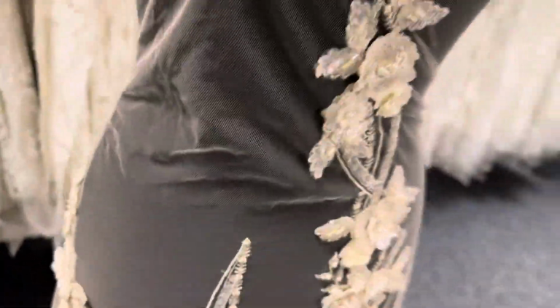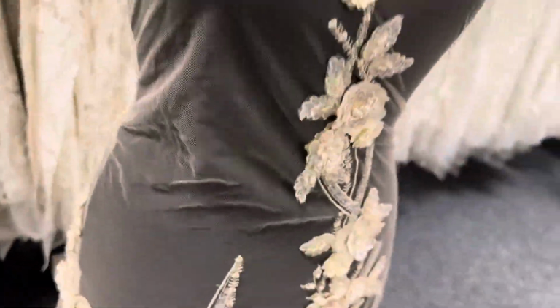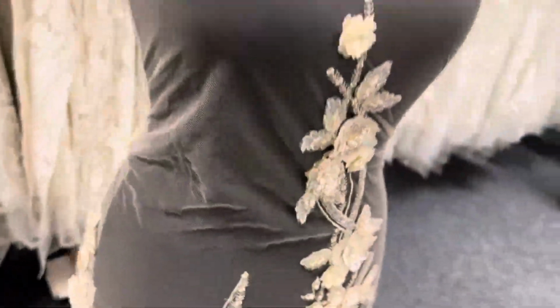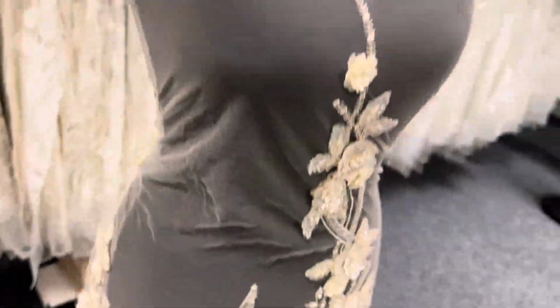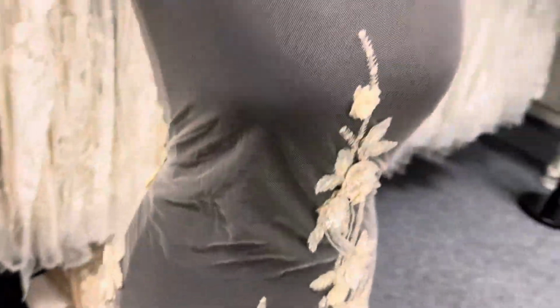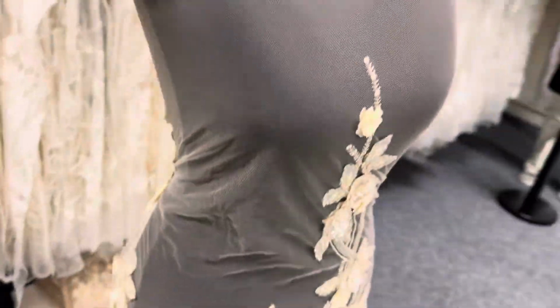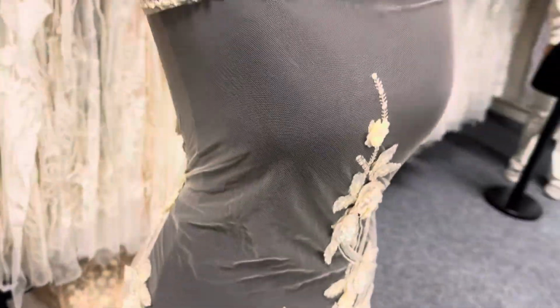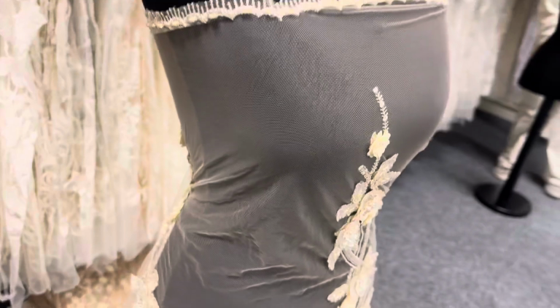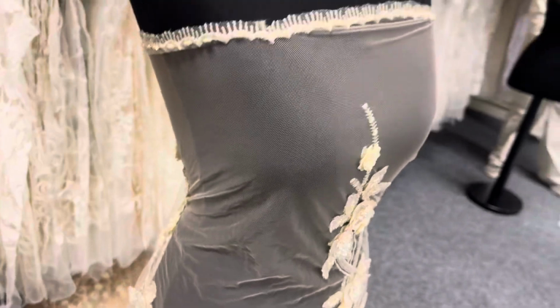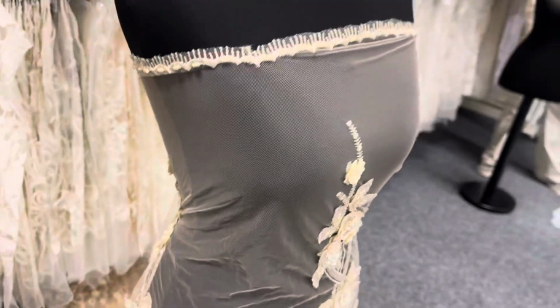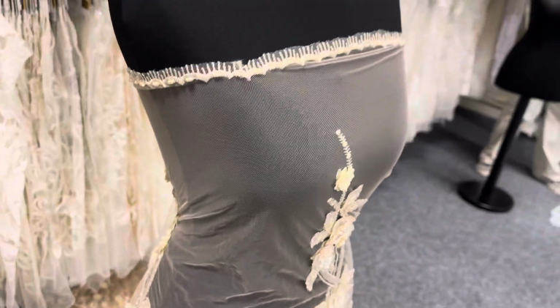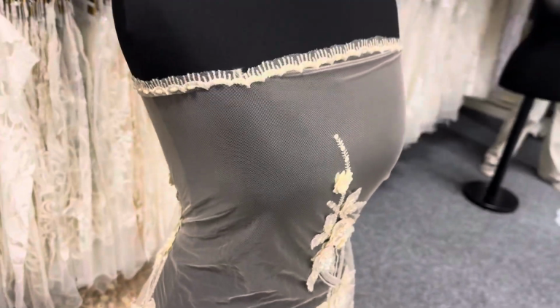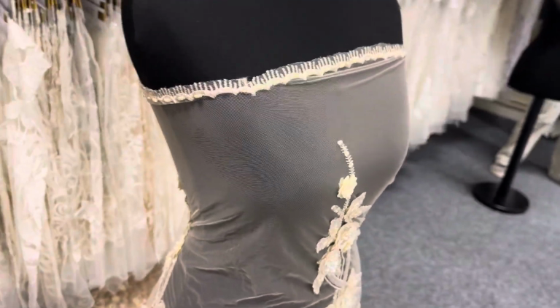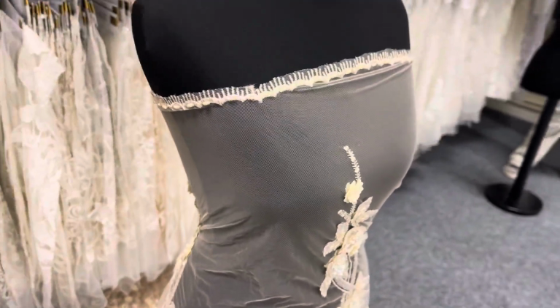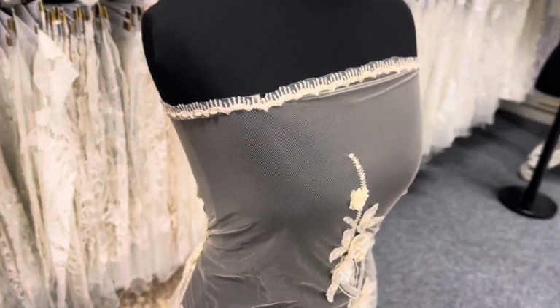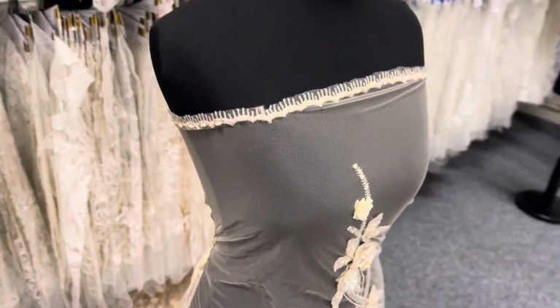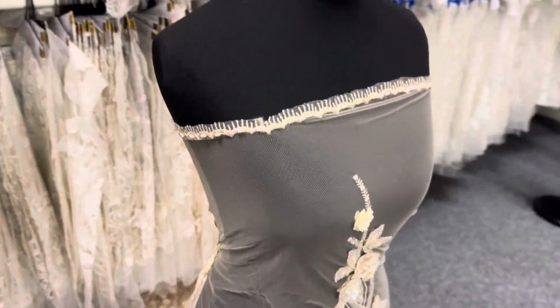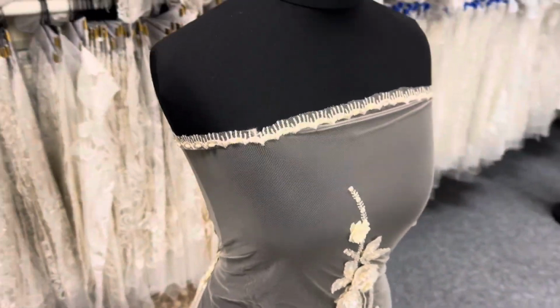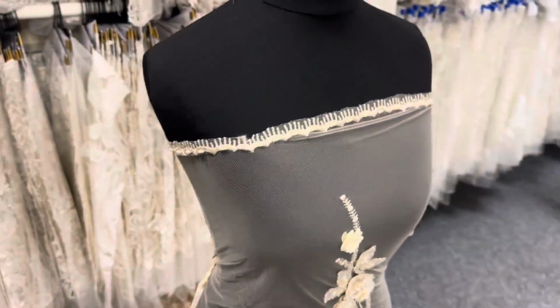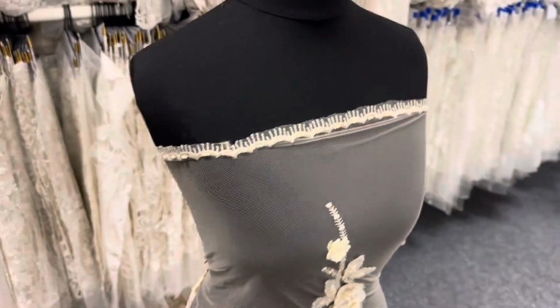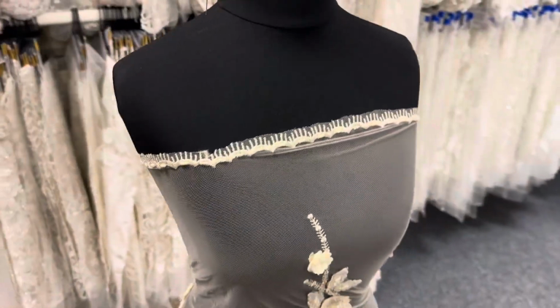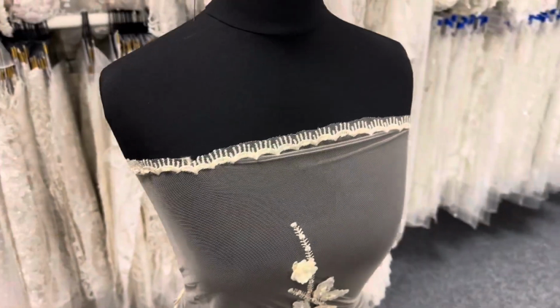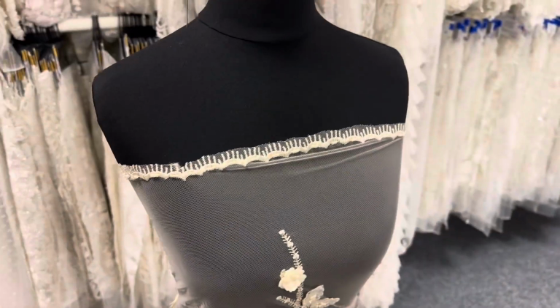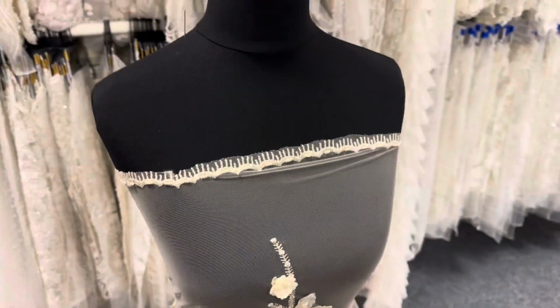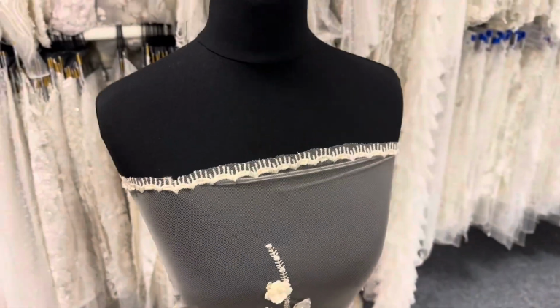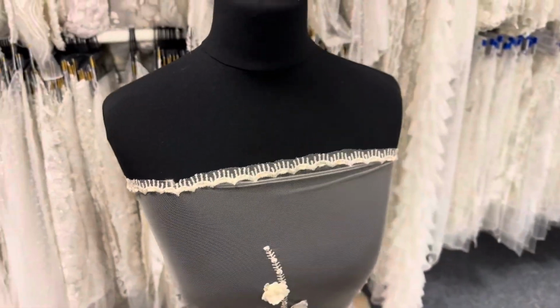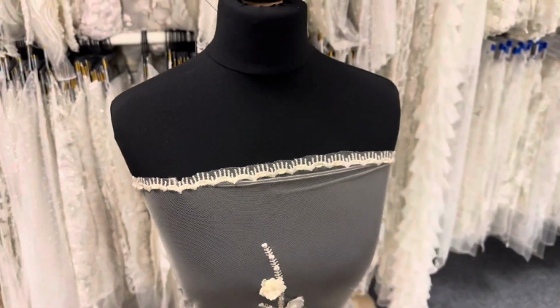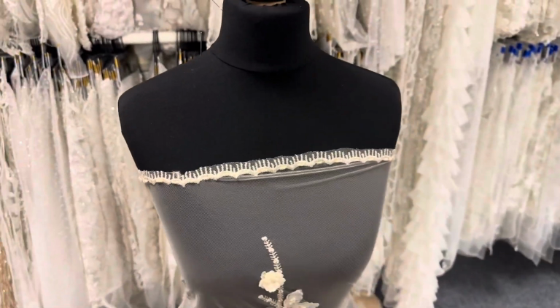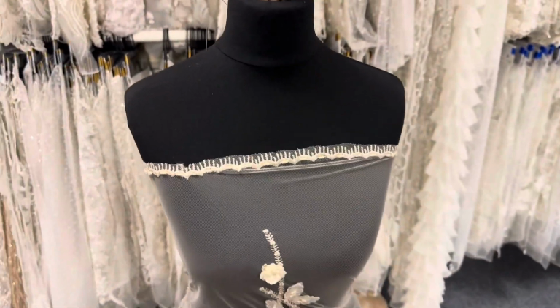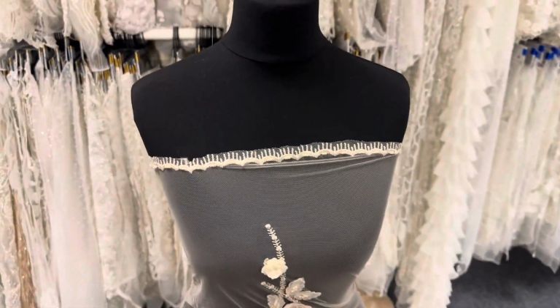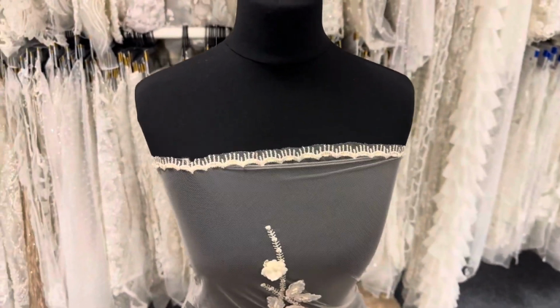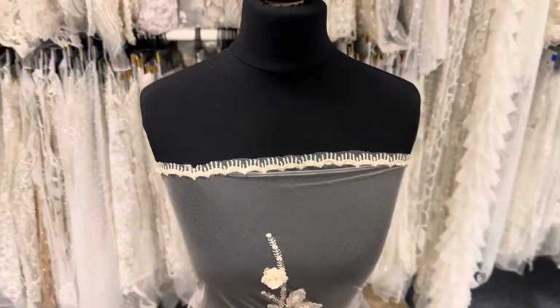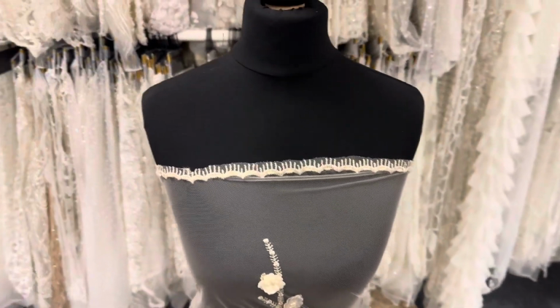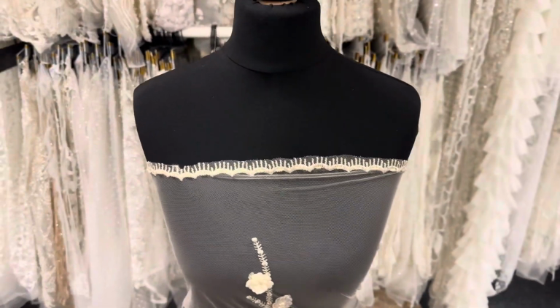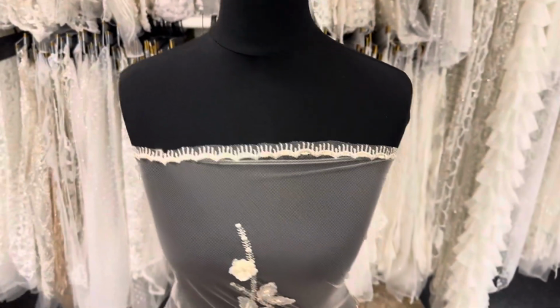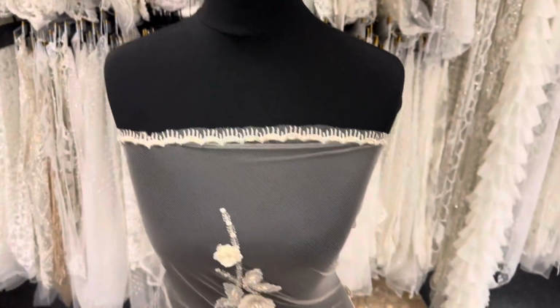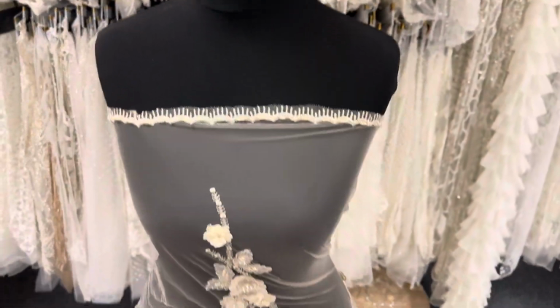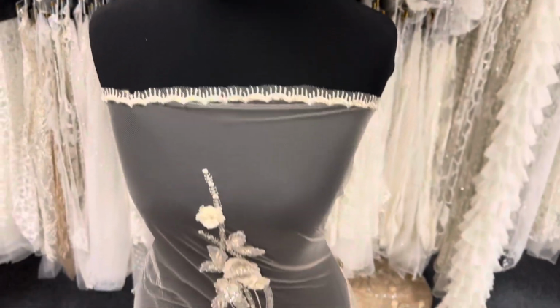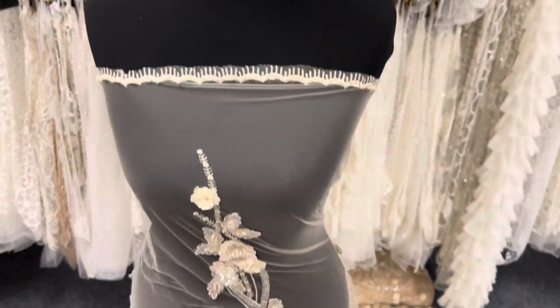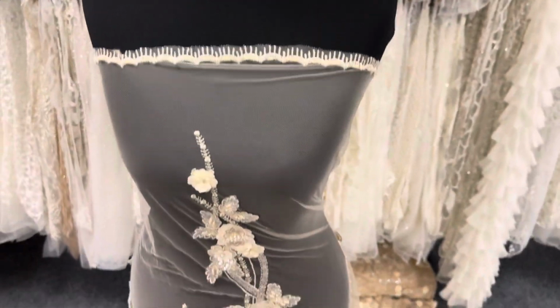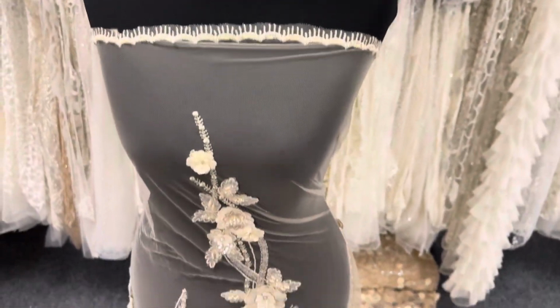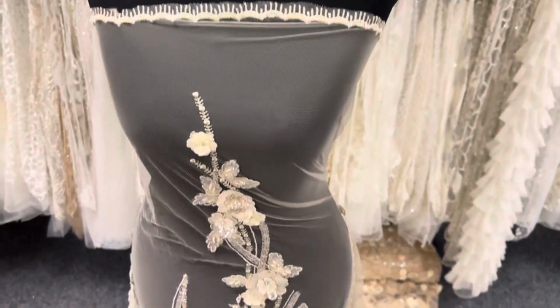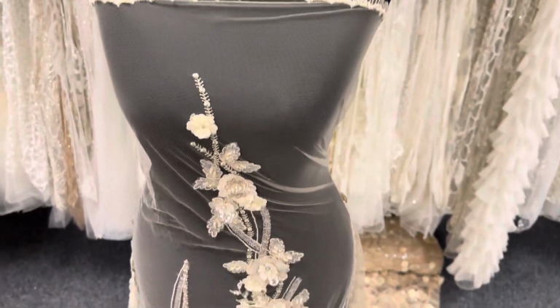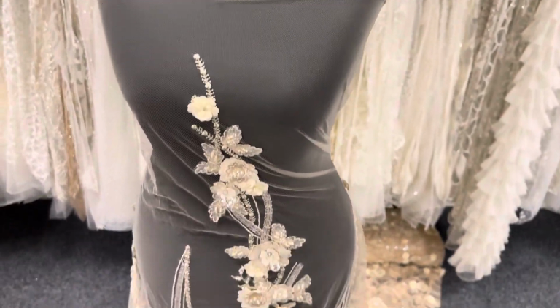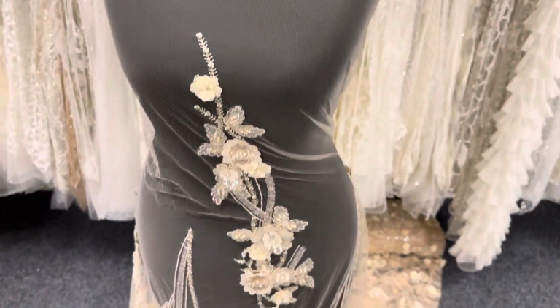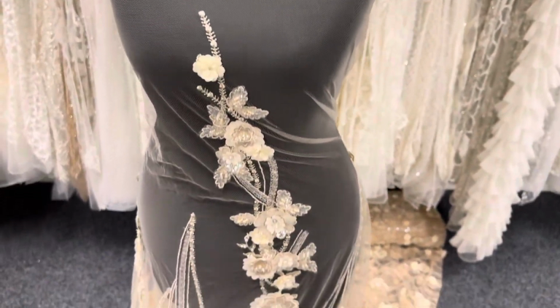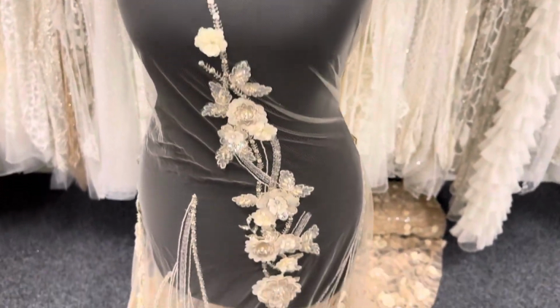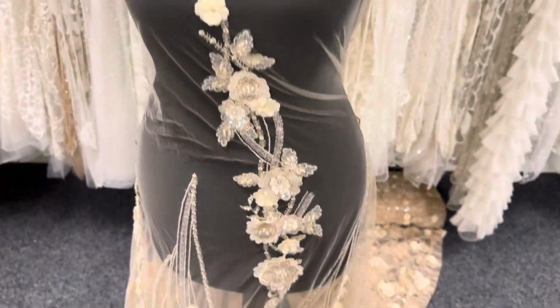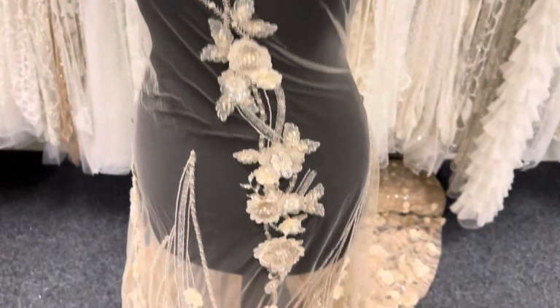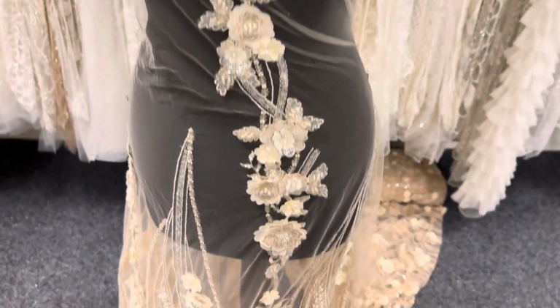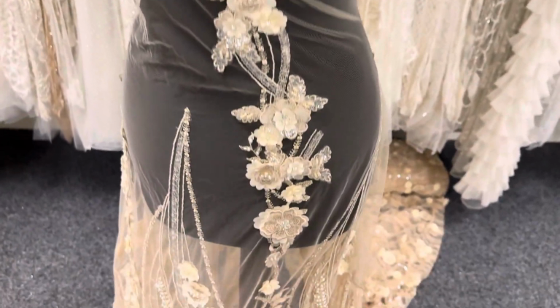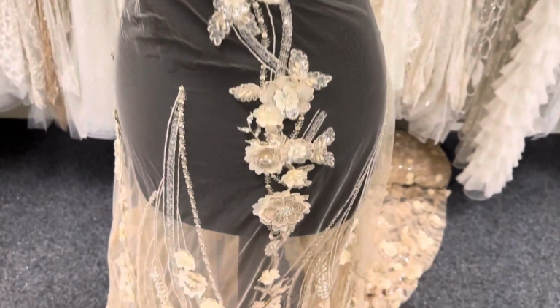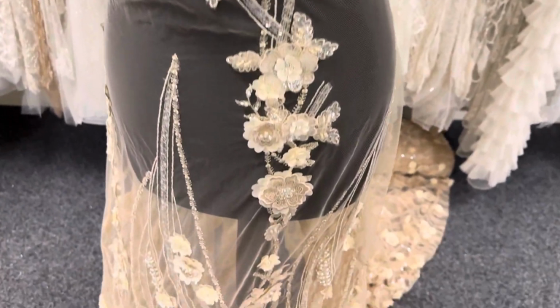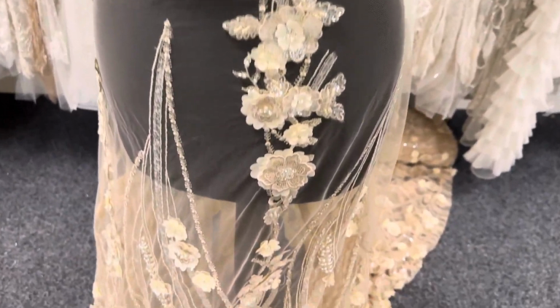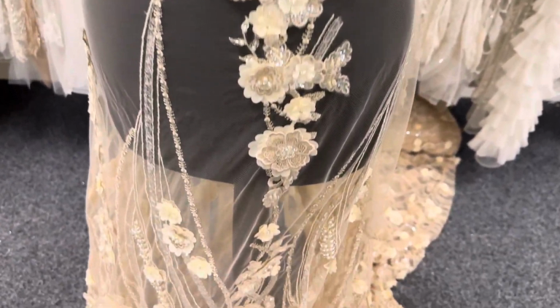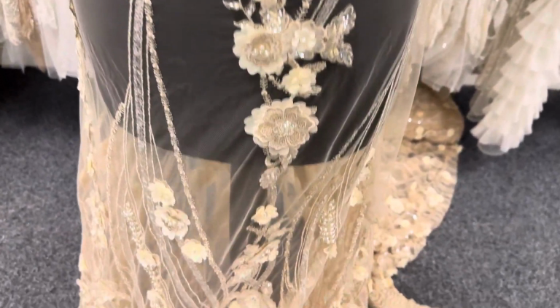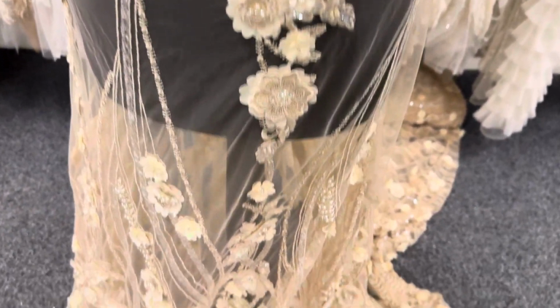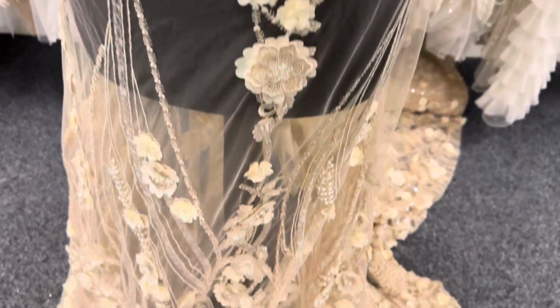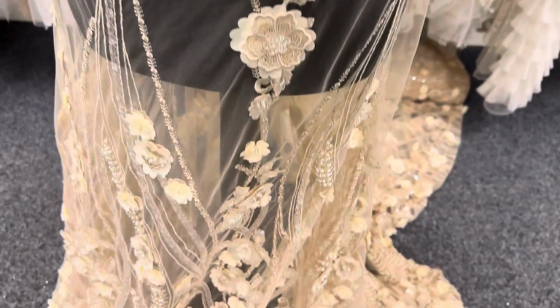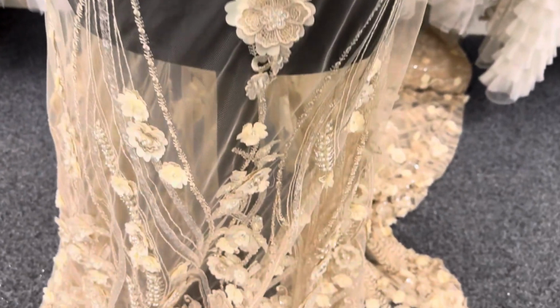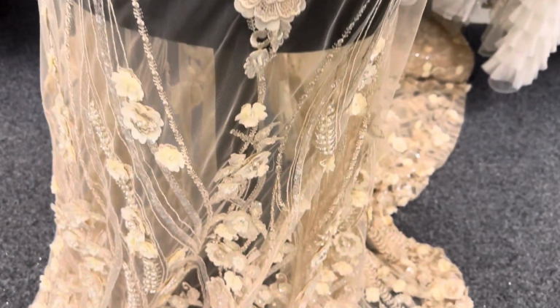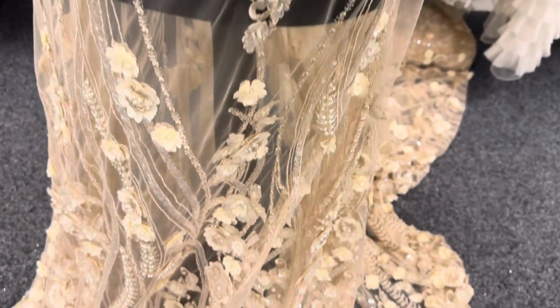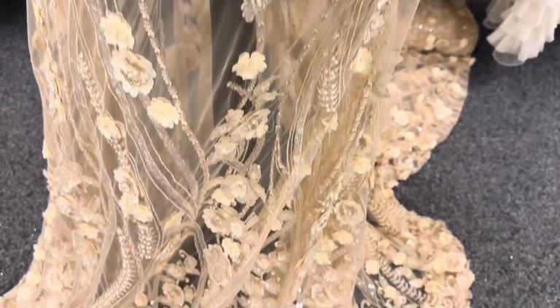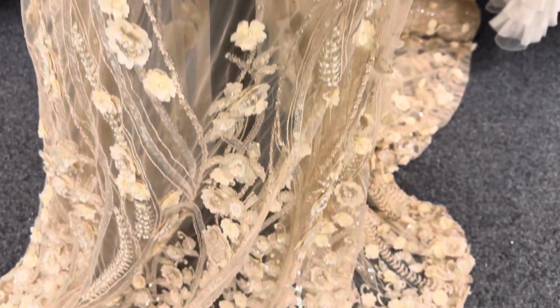Very elegant, very on-trend, a lace called Blake. You can order yourself sampling on our website.